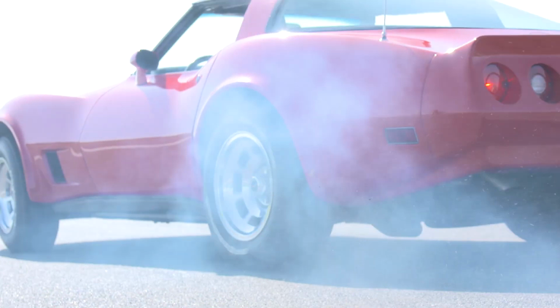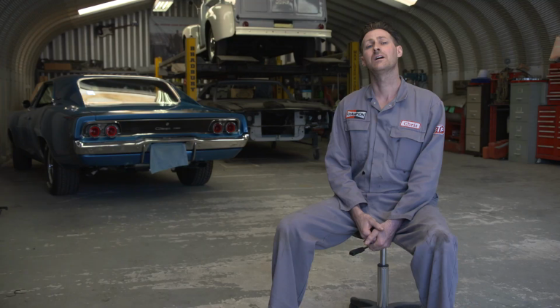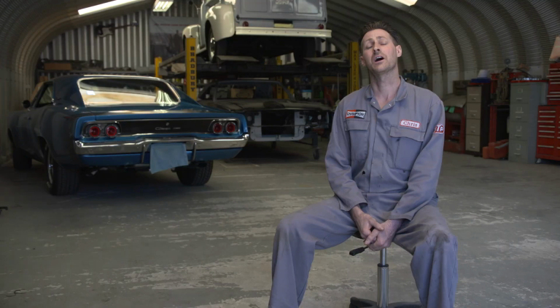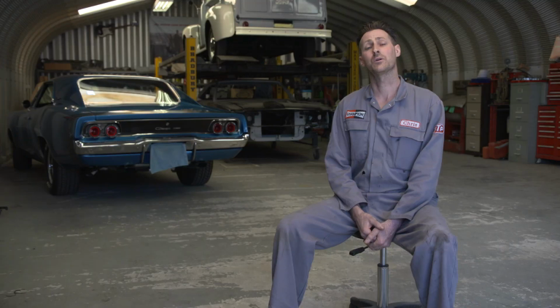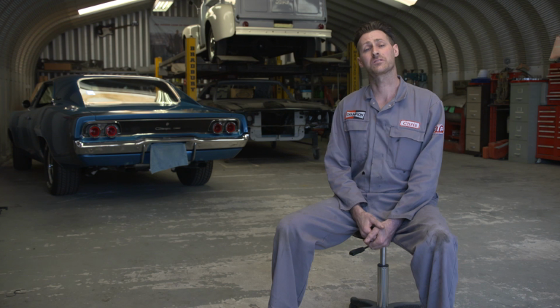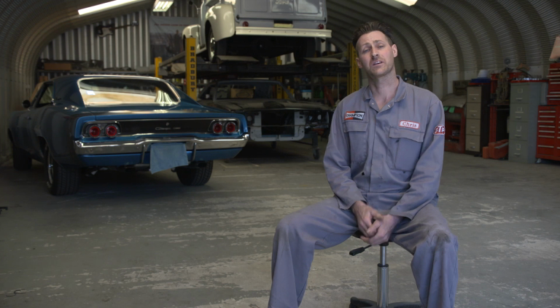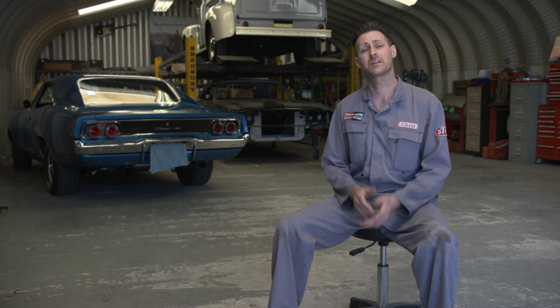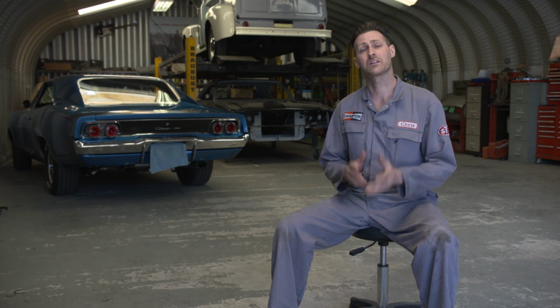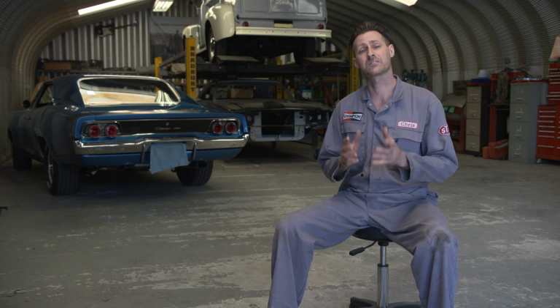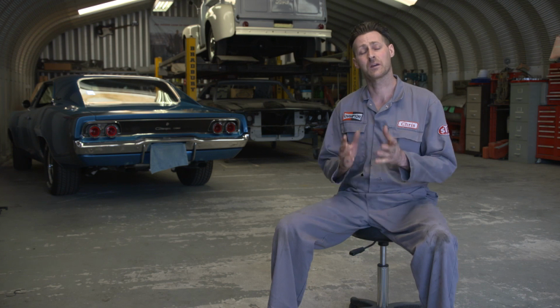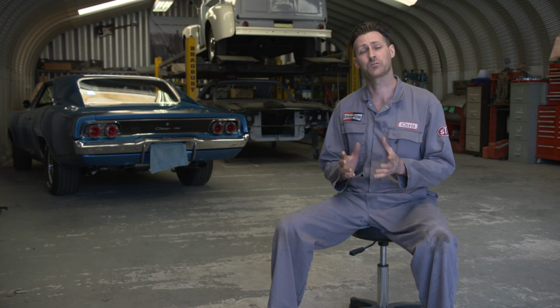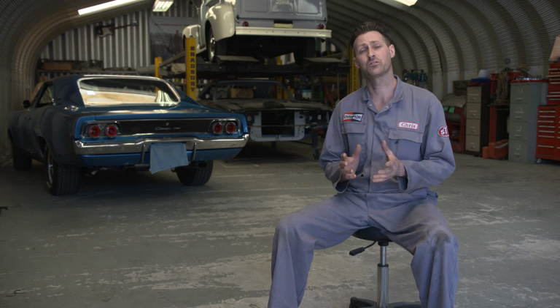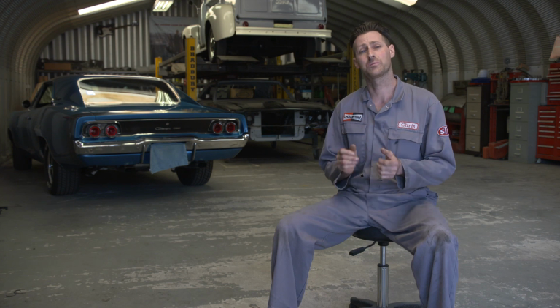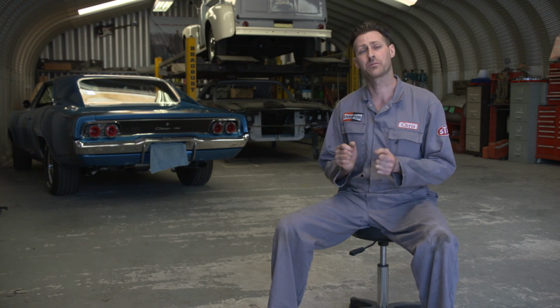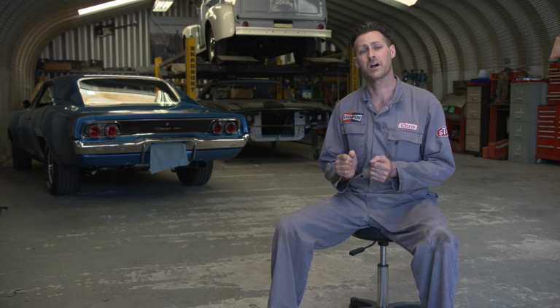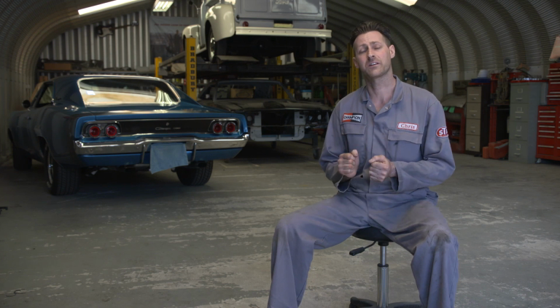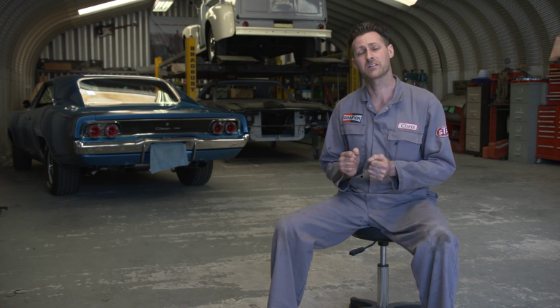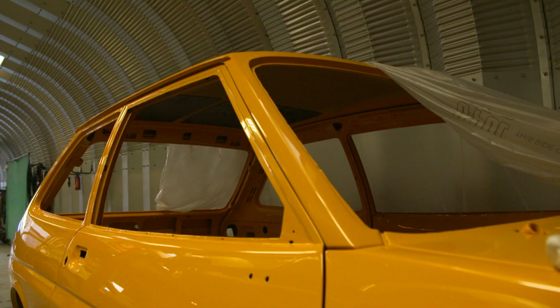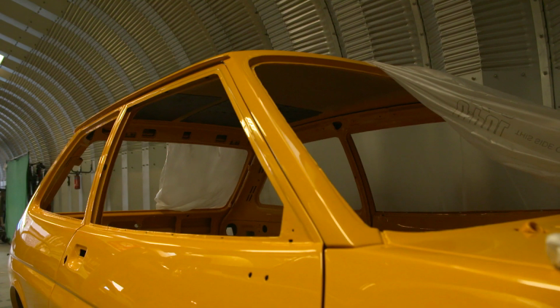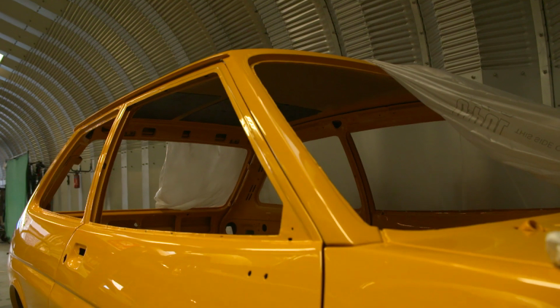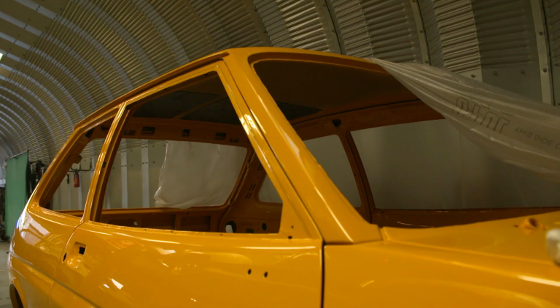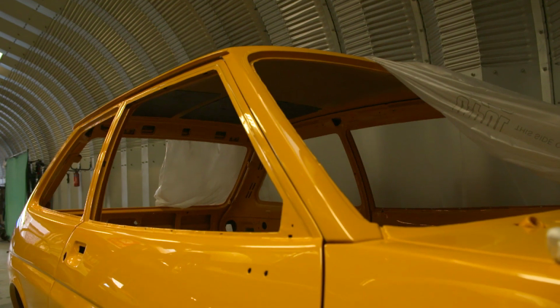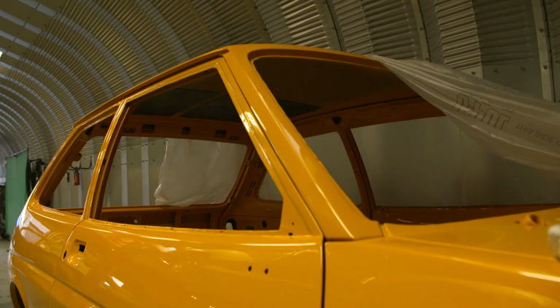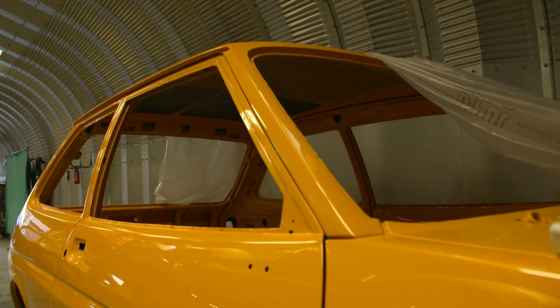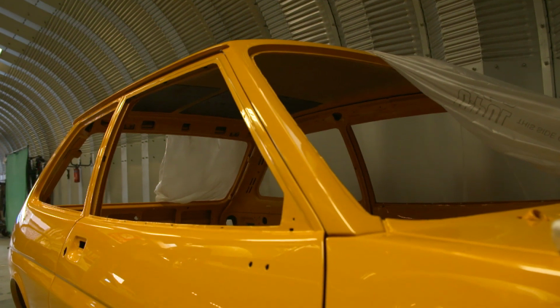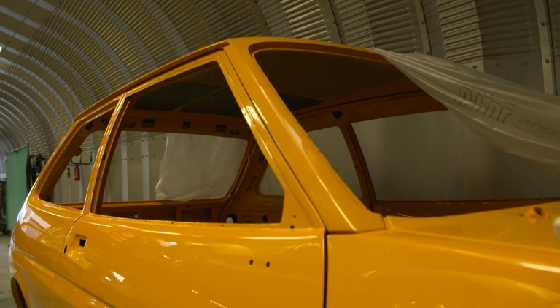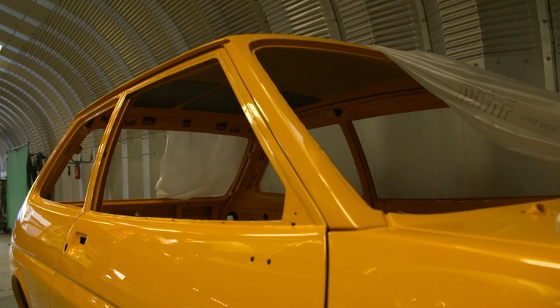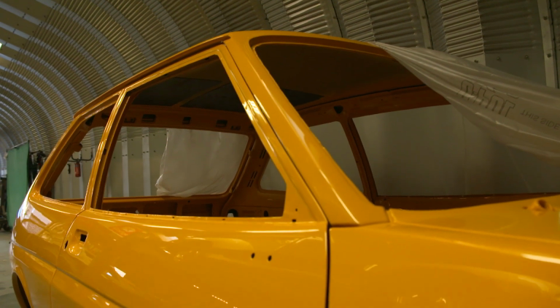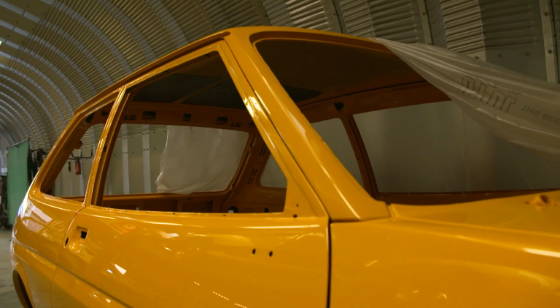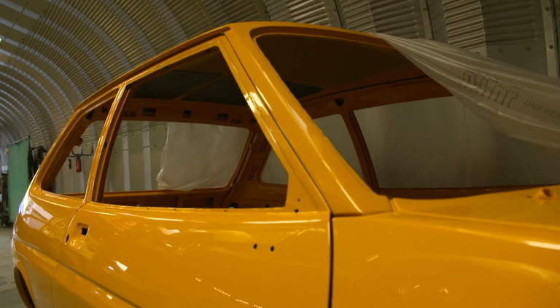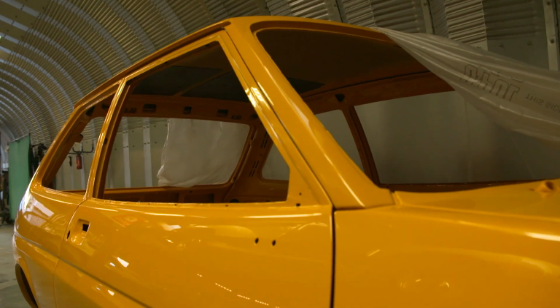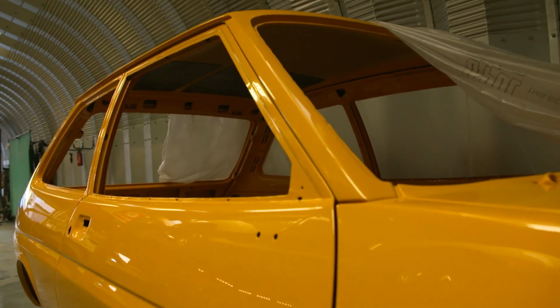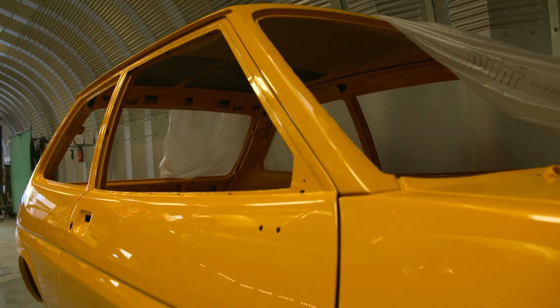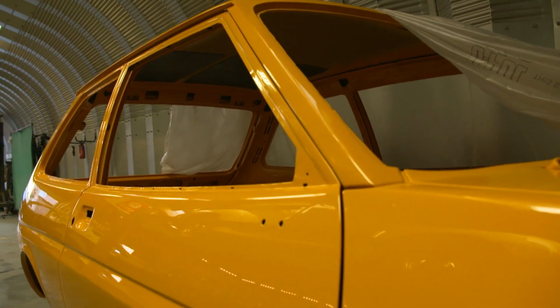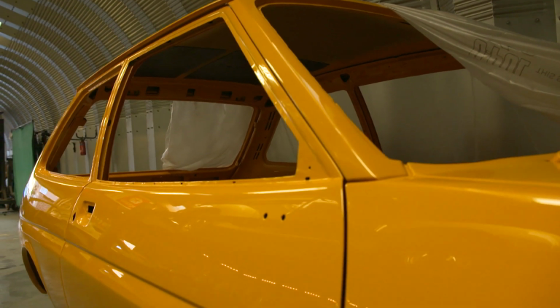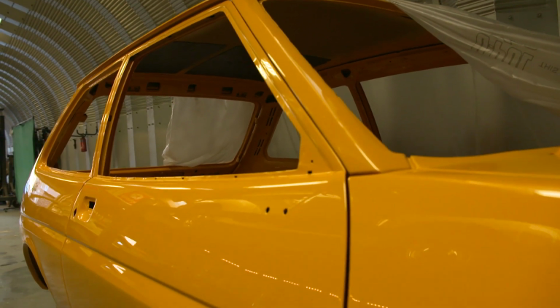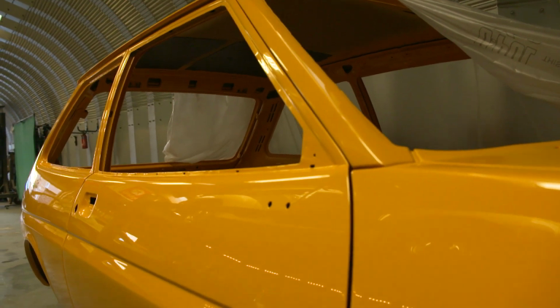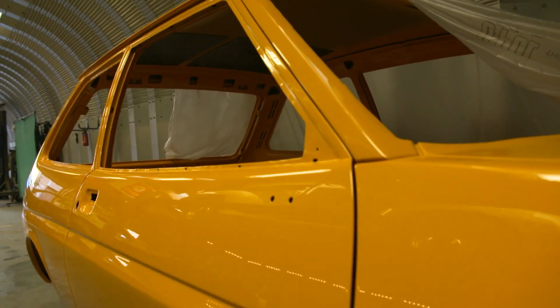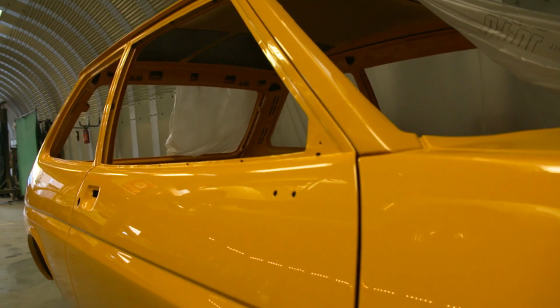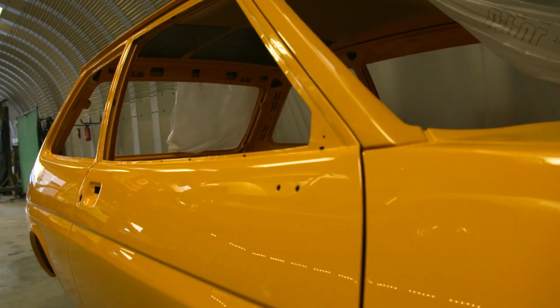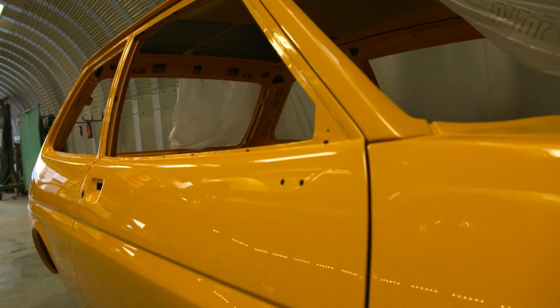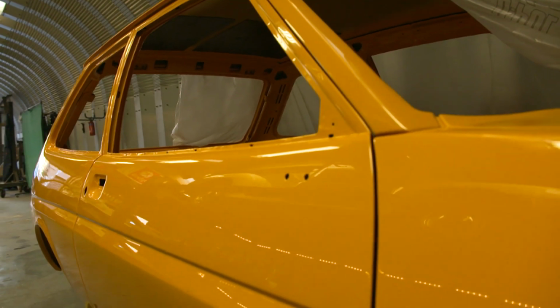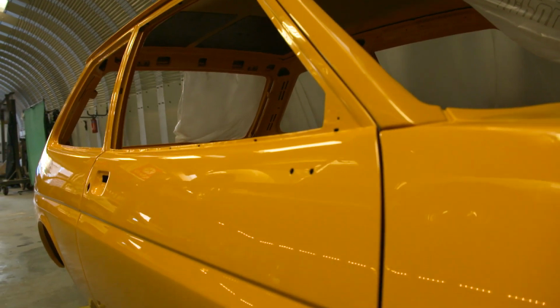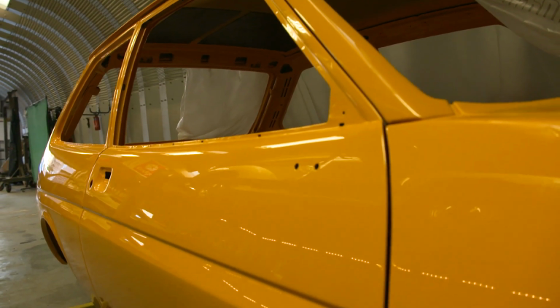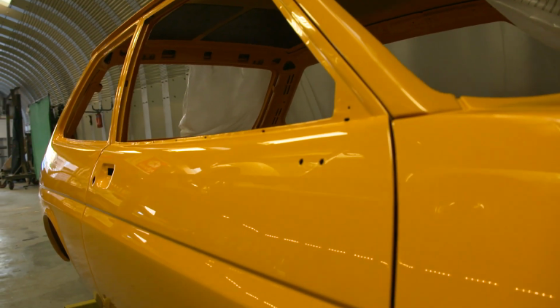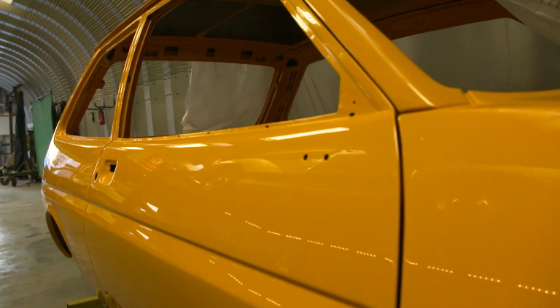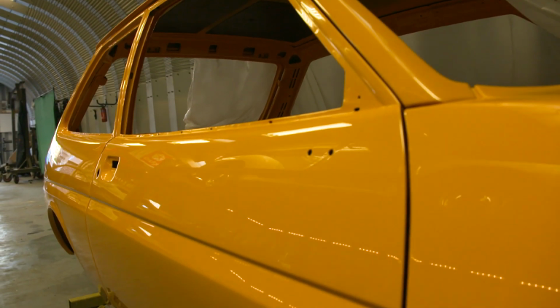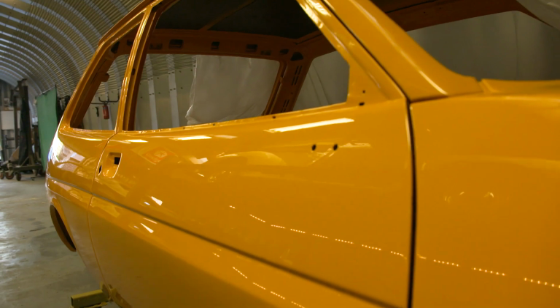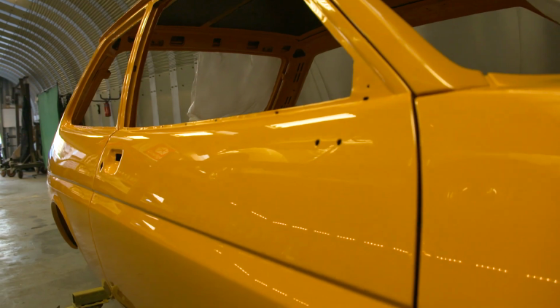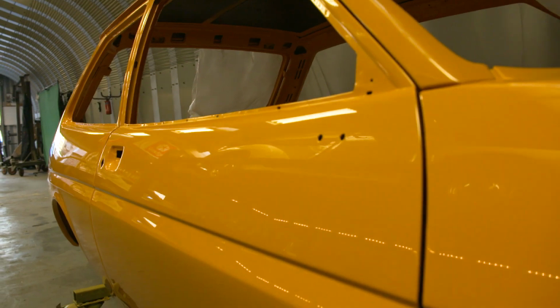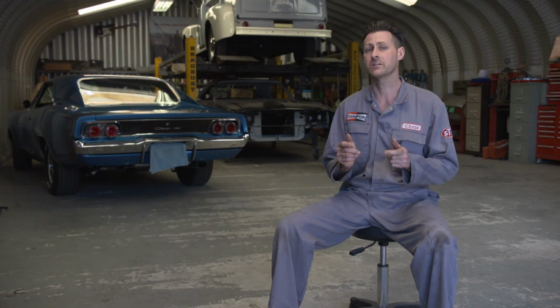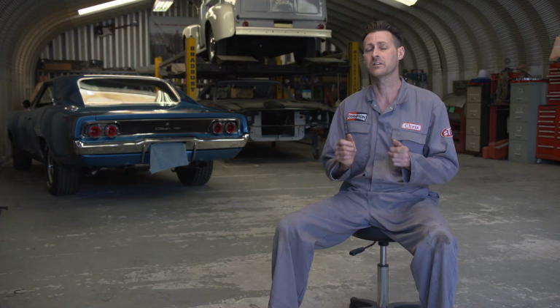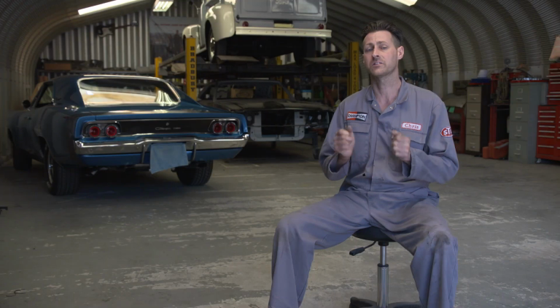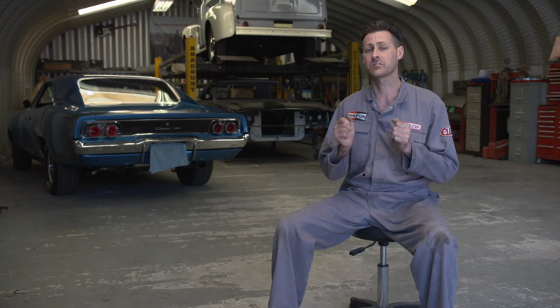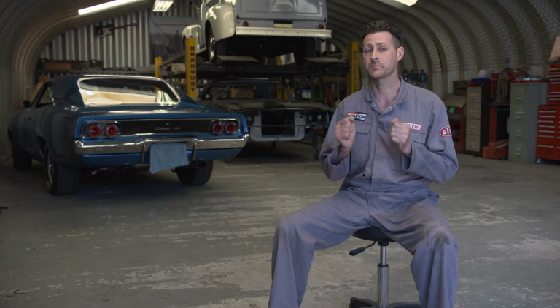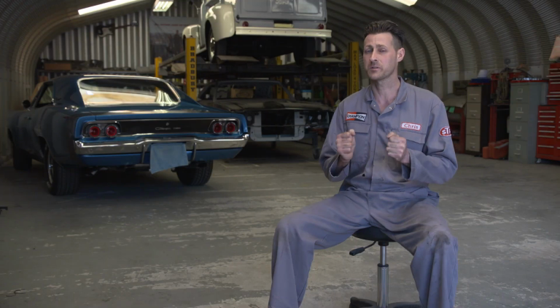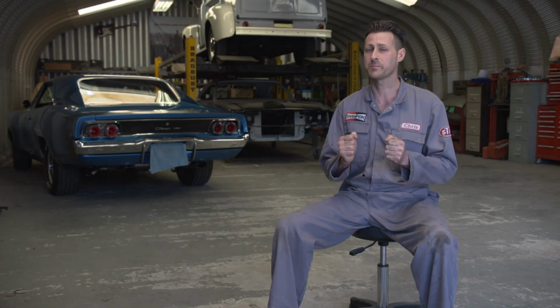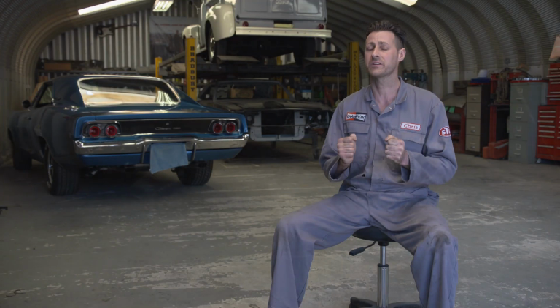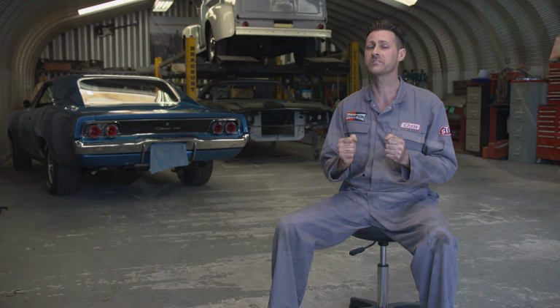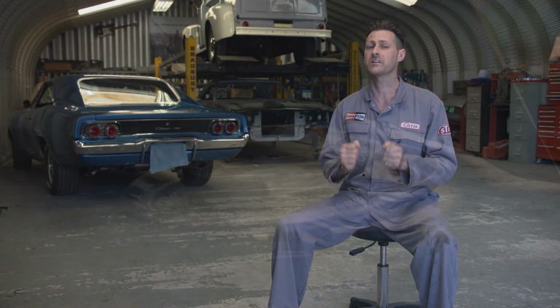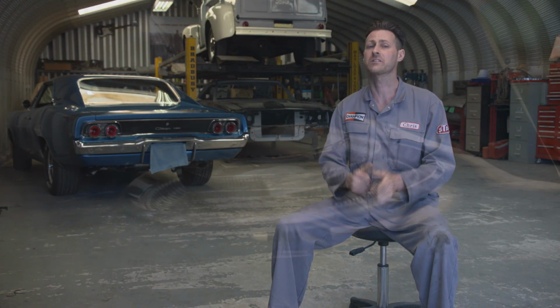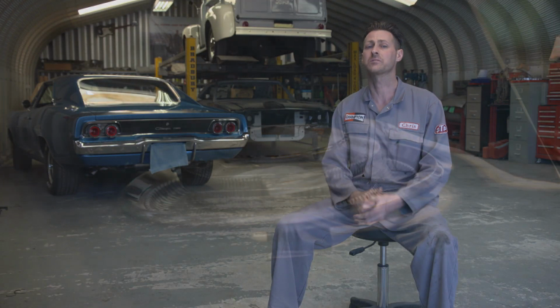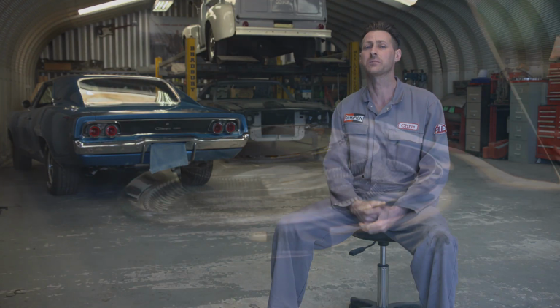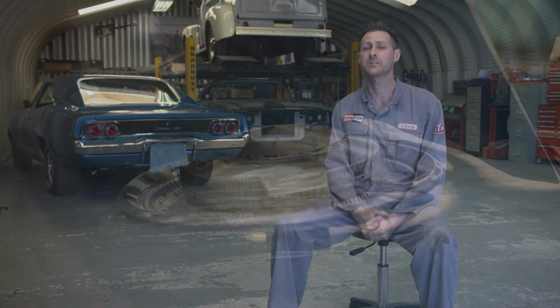I always take exceptional pride and care in the work that I do, so you can be sure that when your vehicle leaves here, it's going to be the best that it can be.